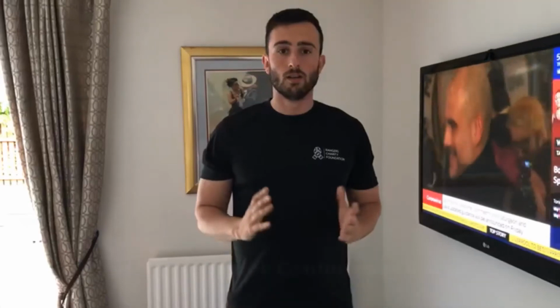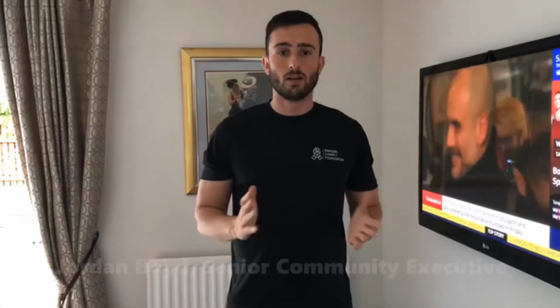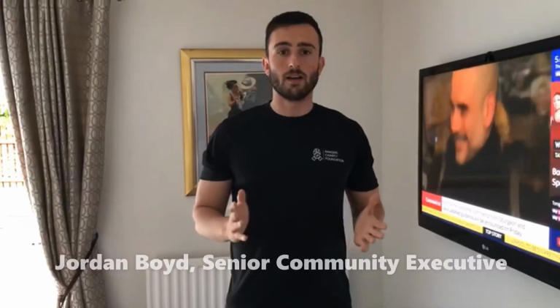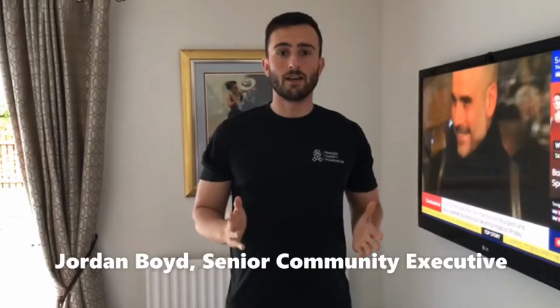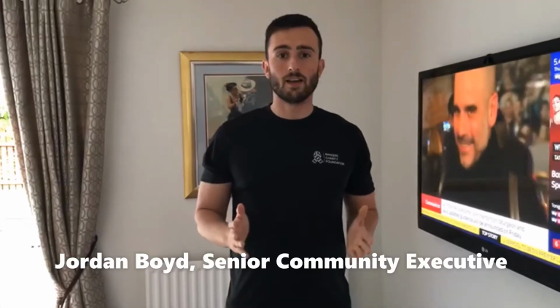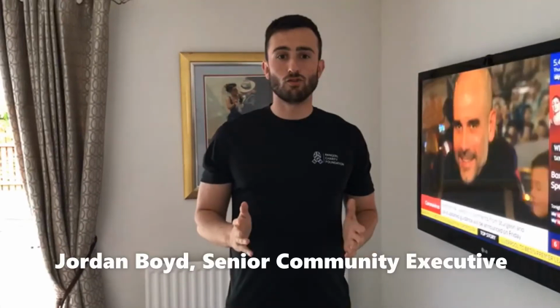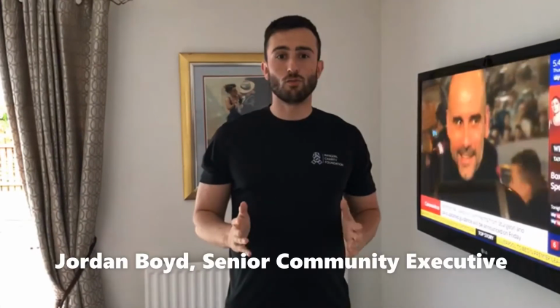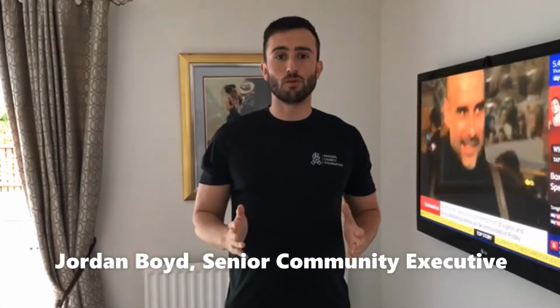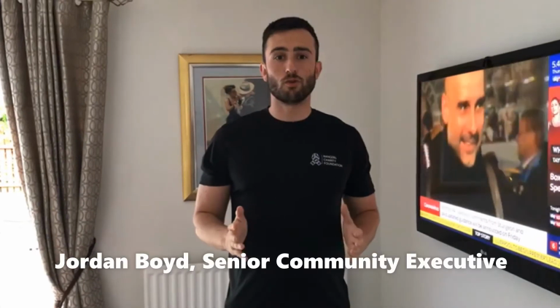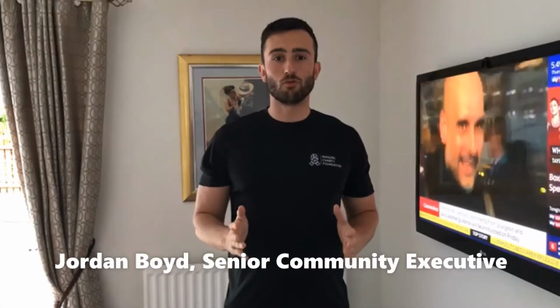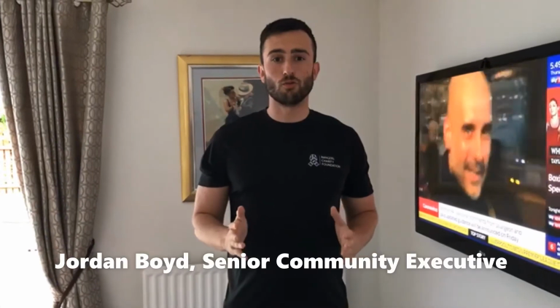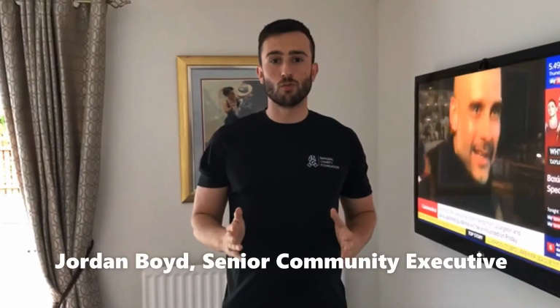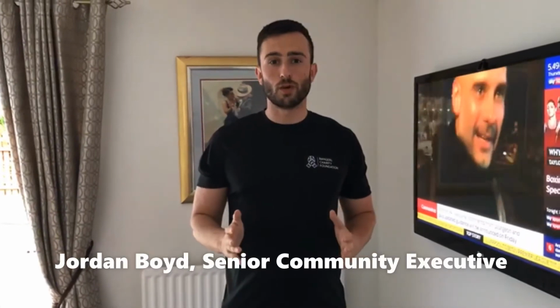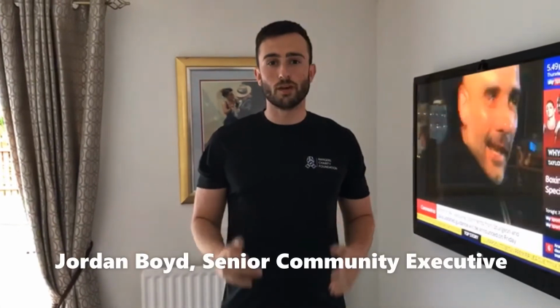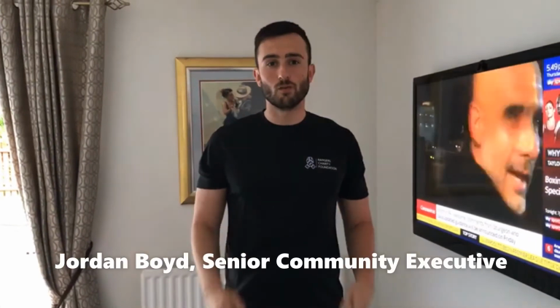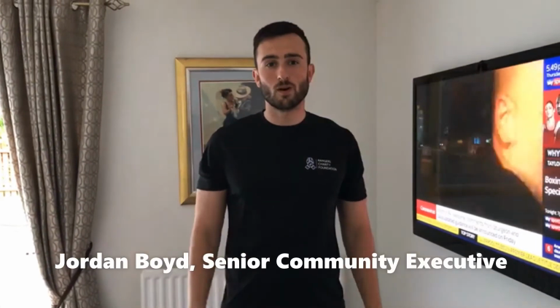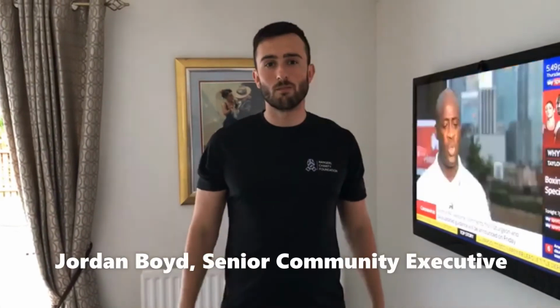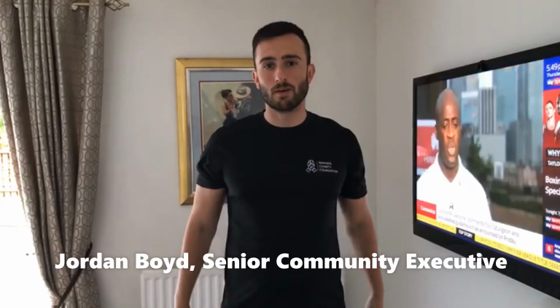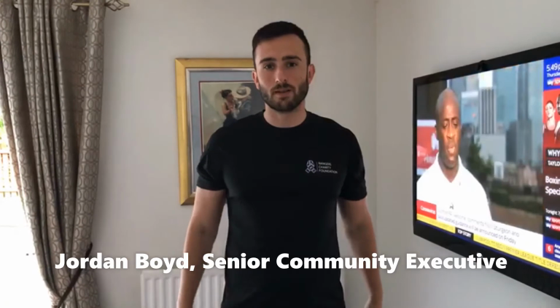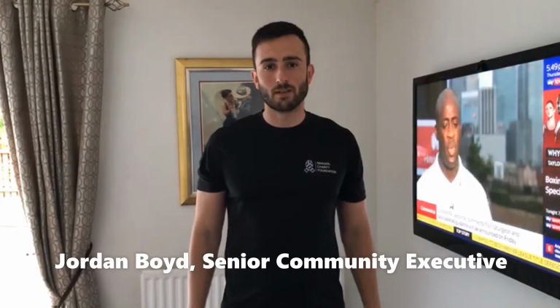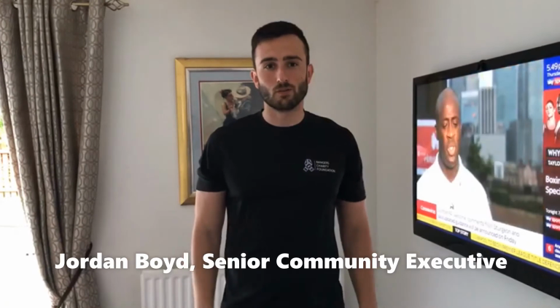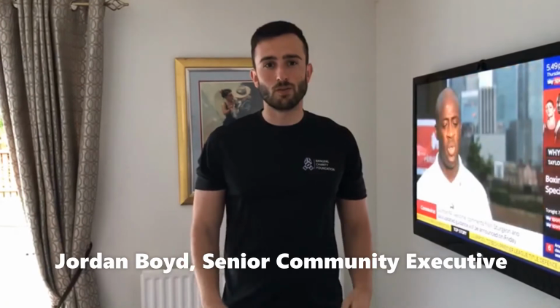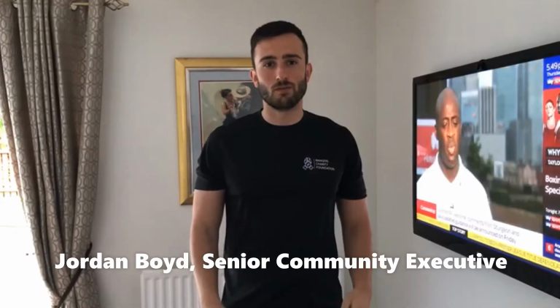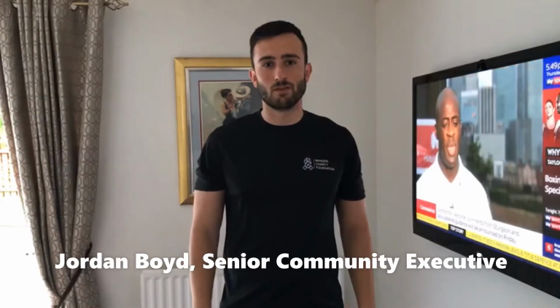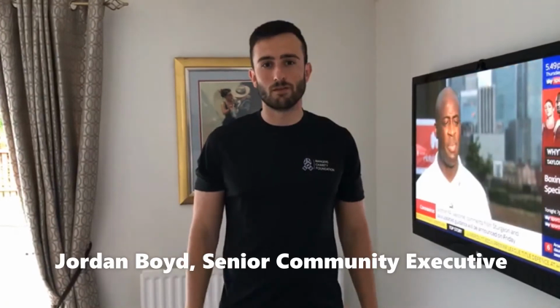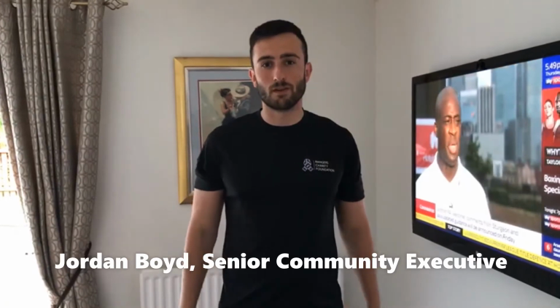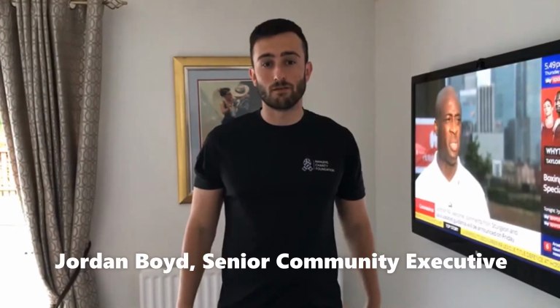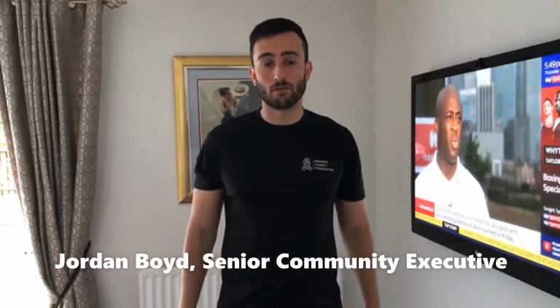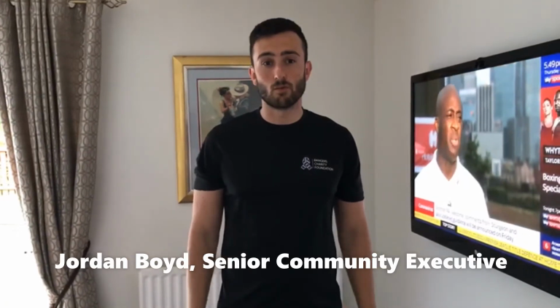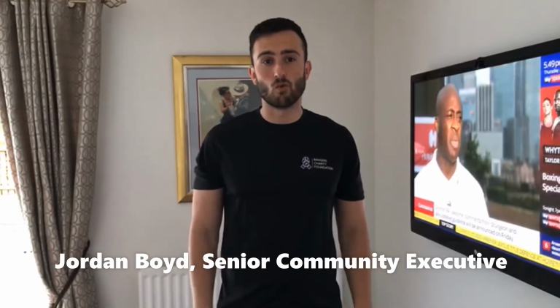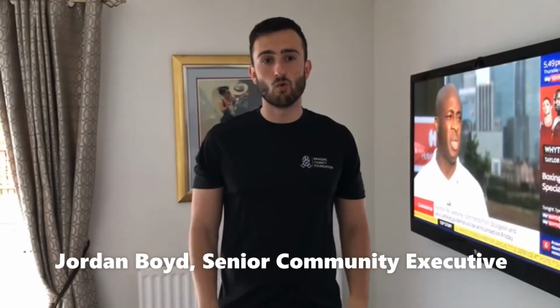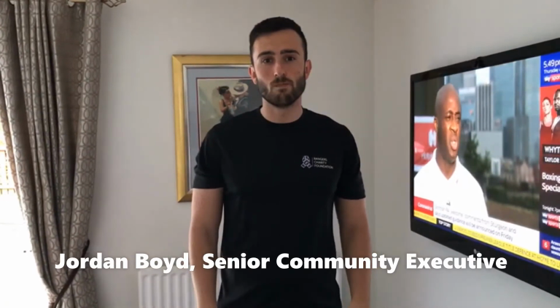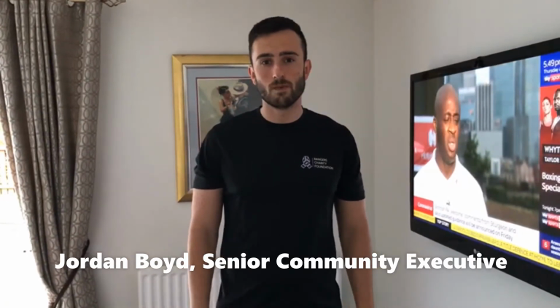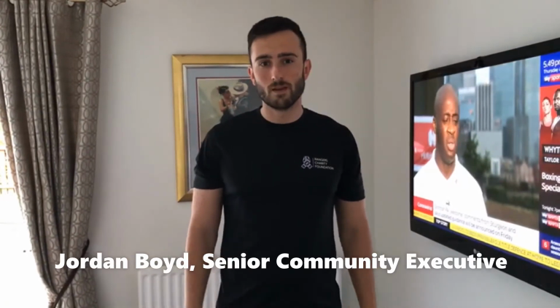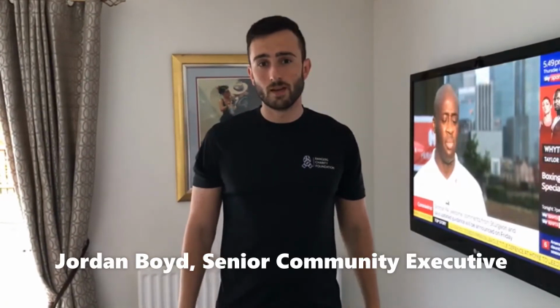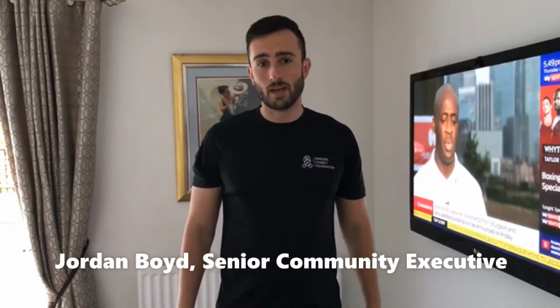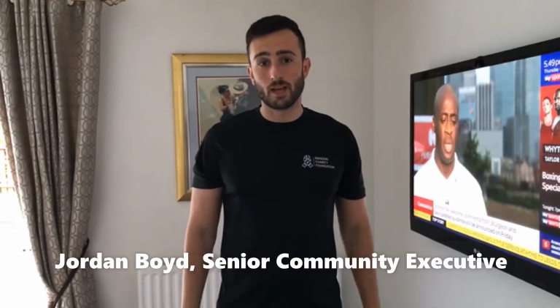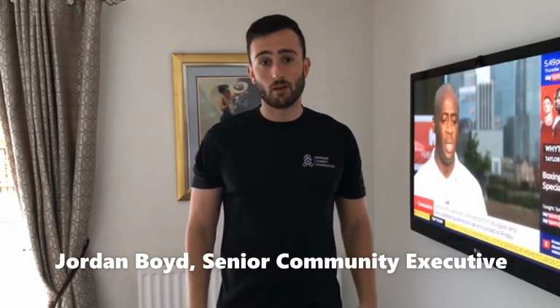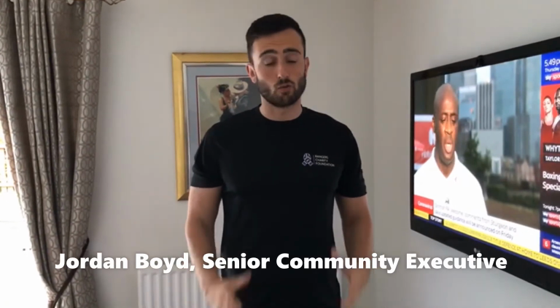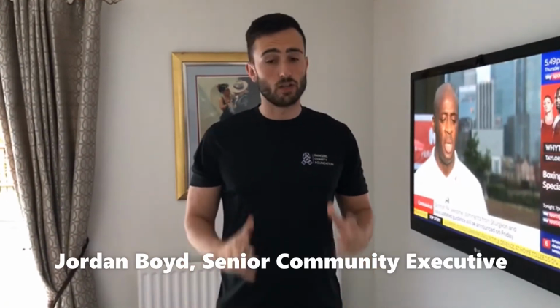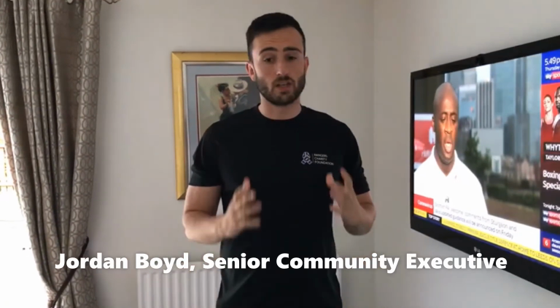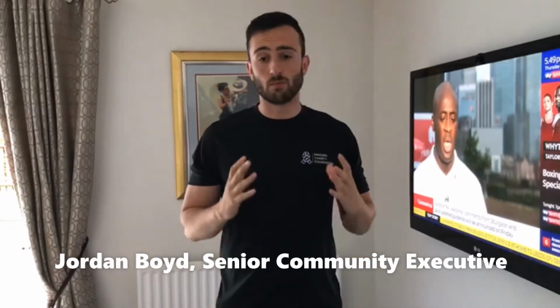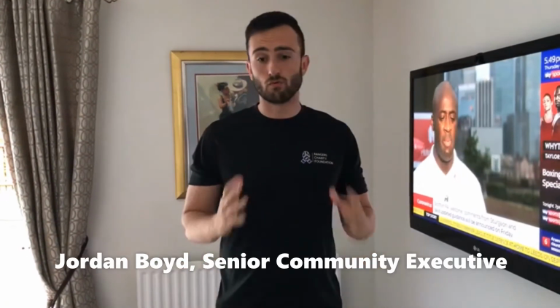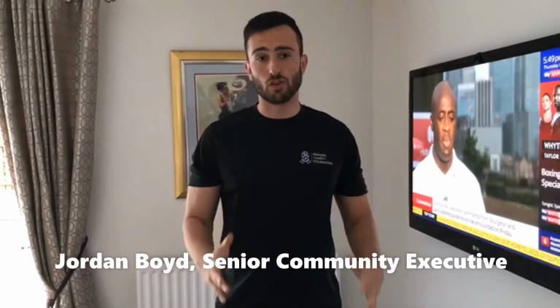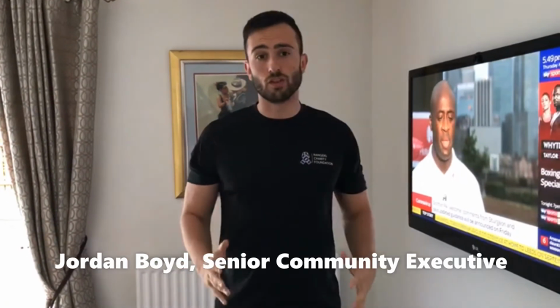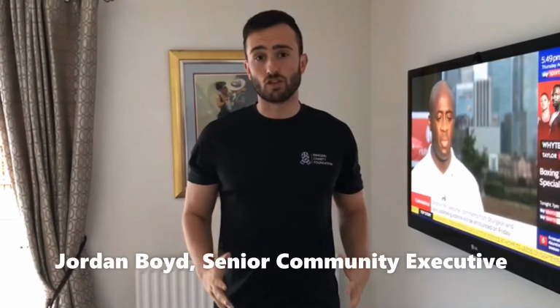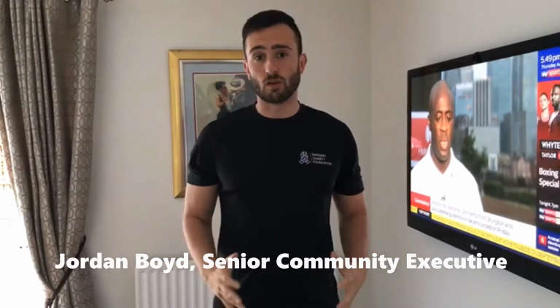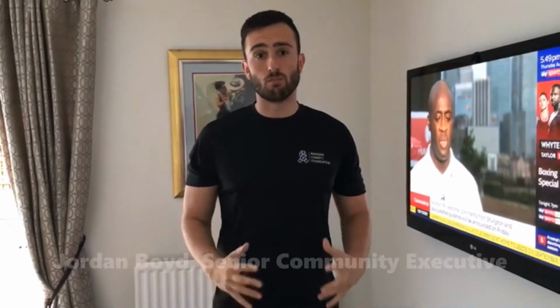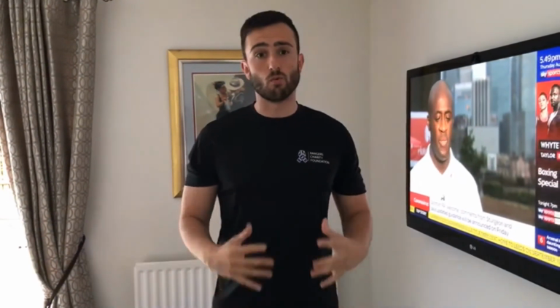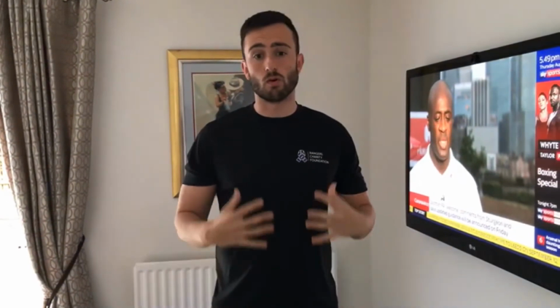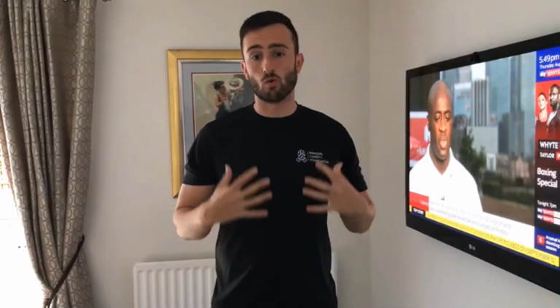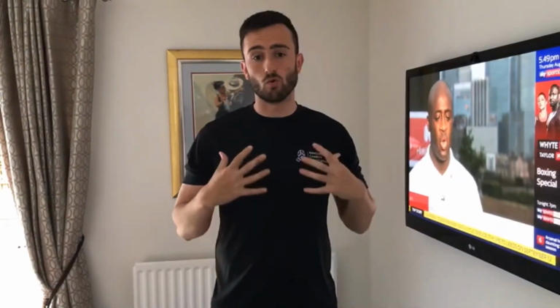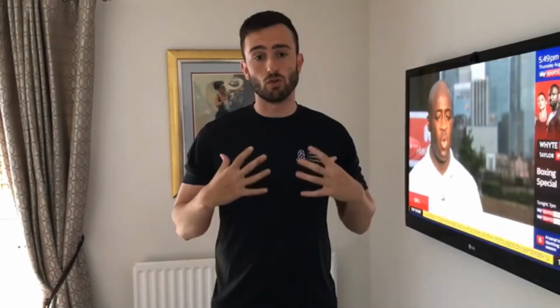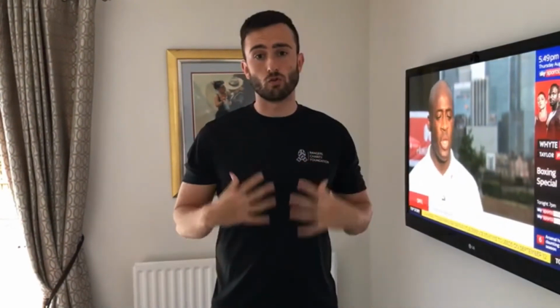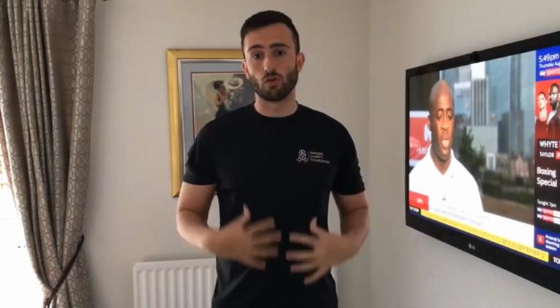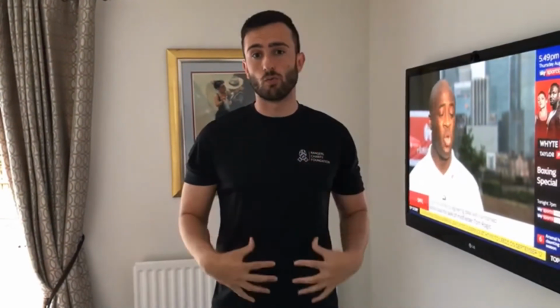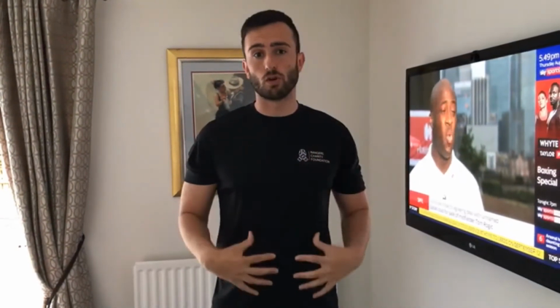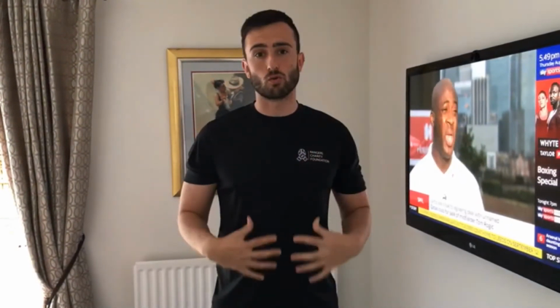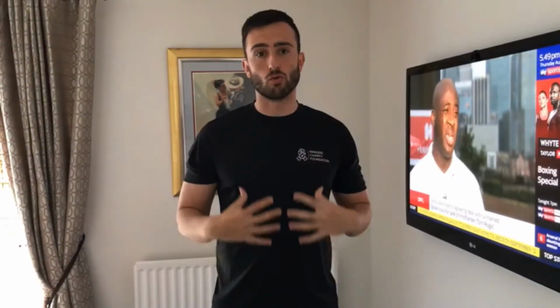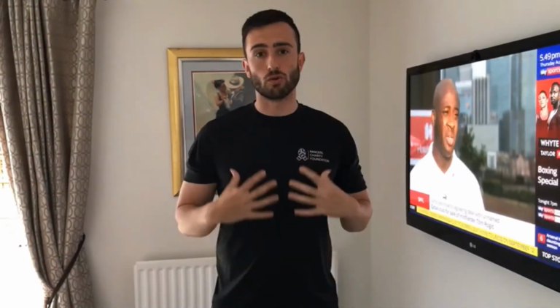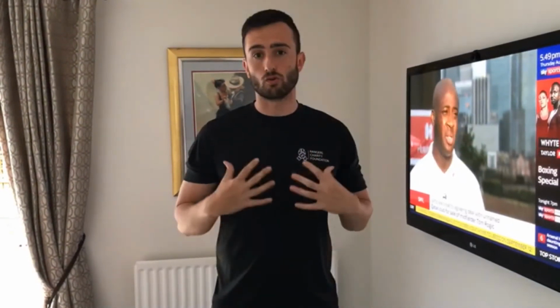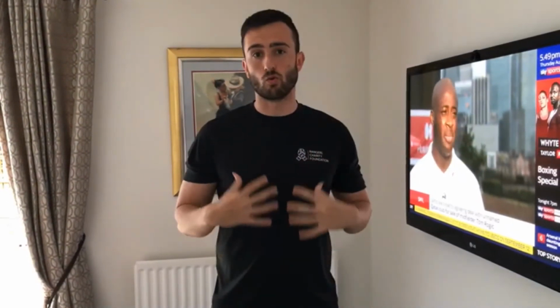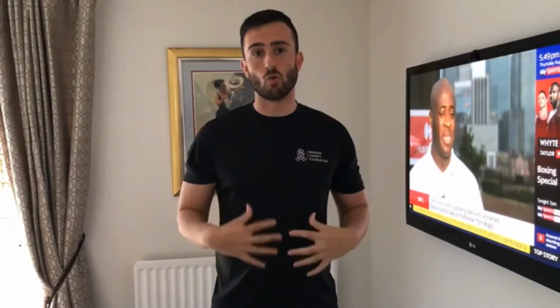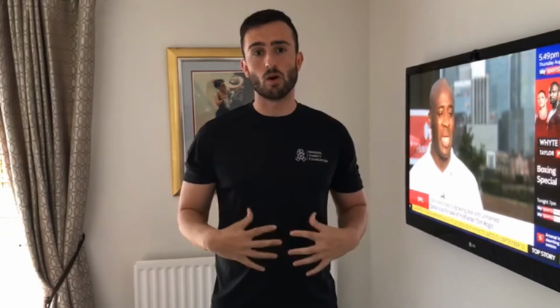Hi guys, hope you're all doing well. I'm back this week for Fit From Home. We're going to keep it really simple. We're only going to work on our core.